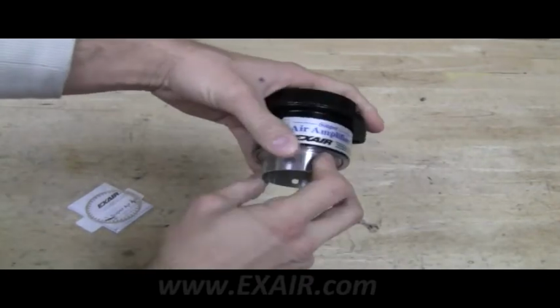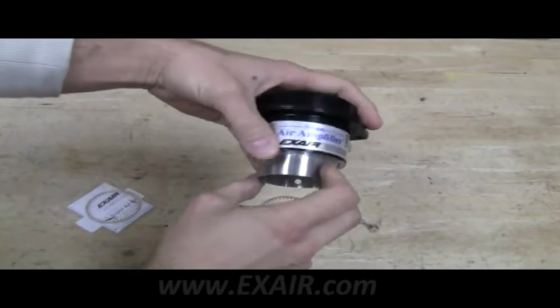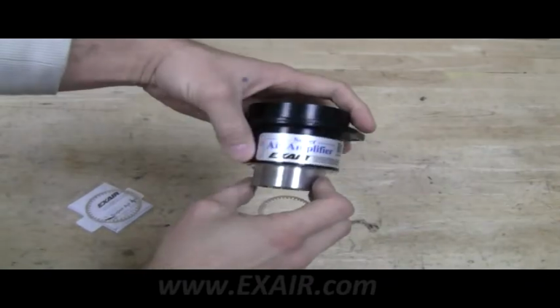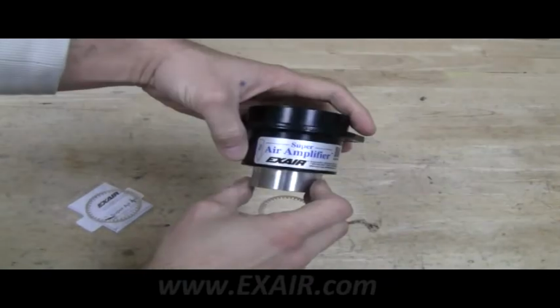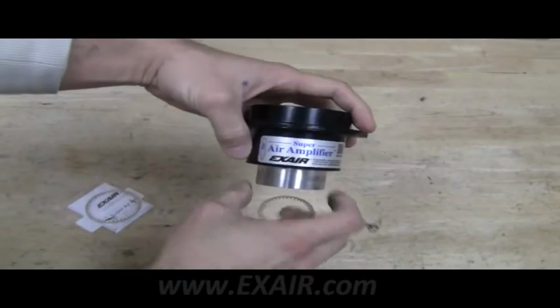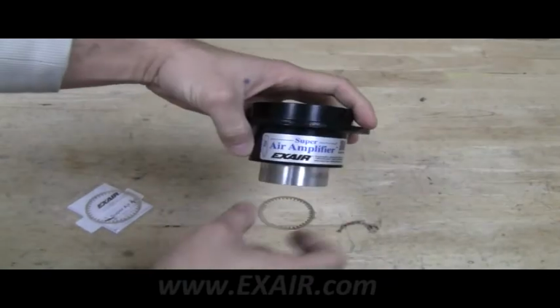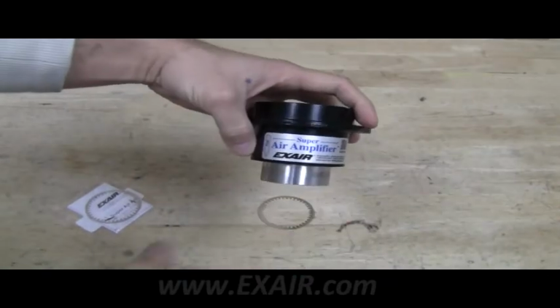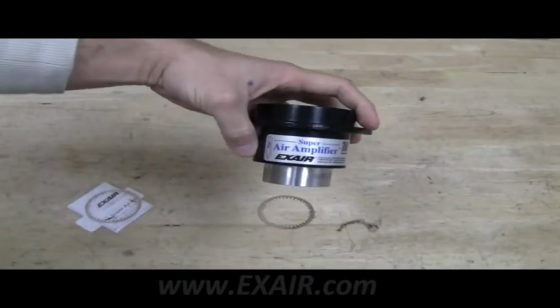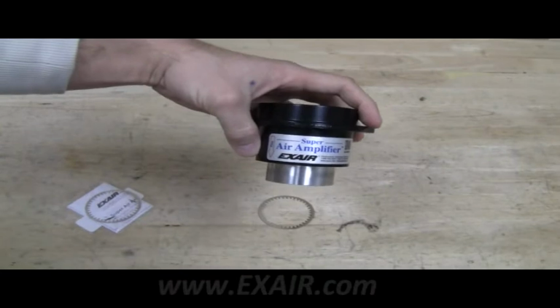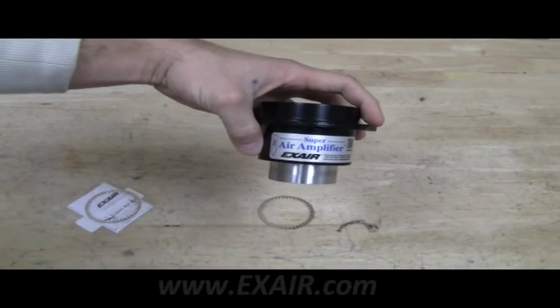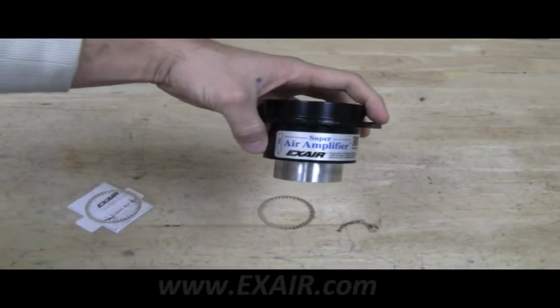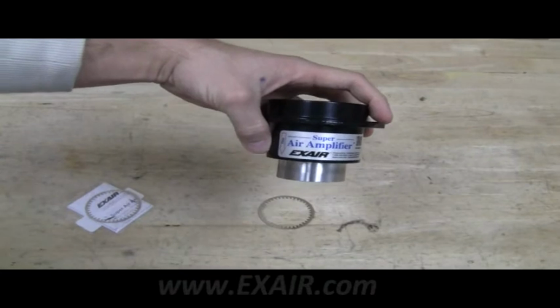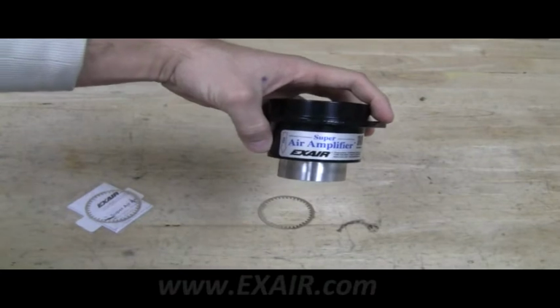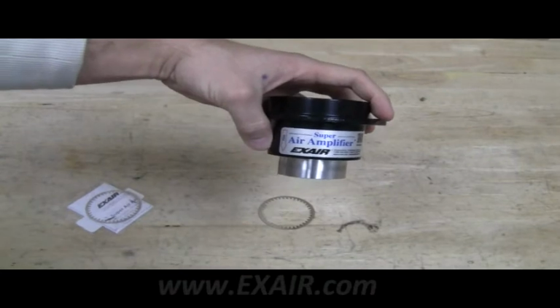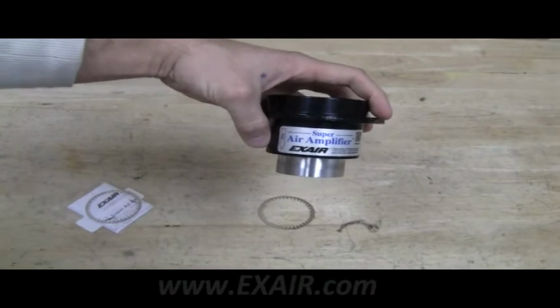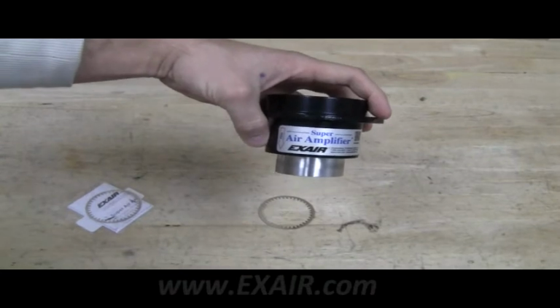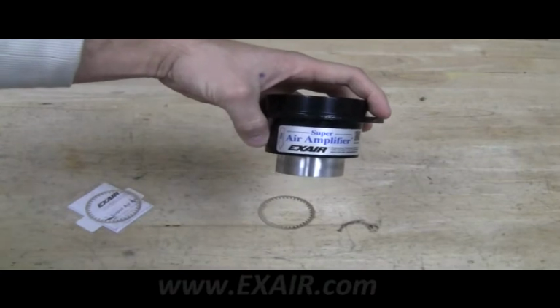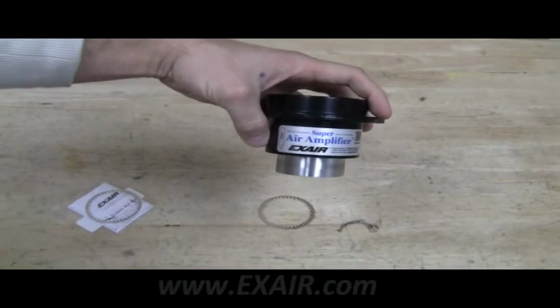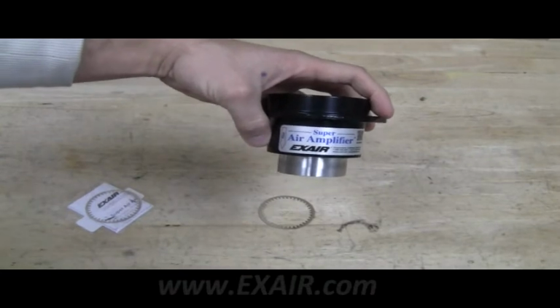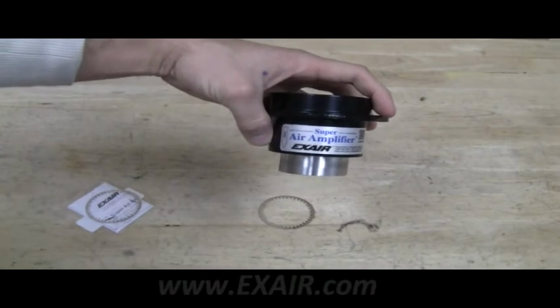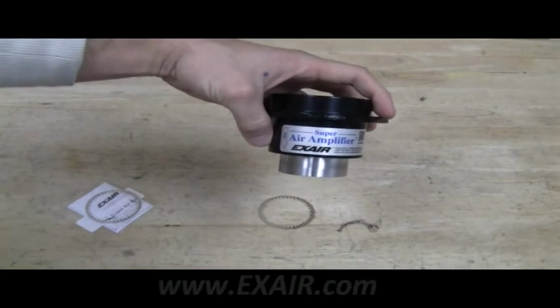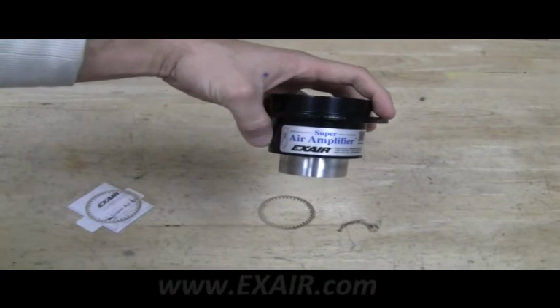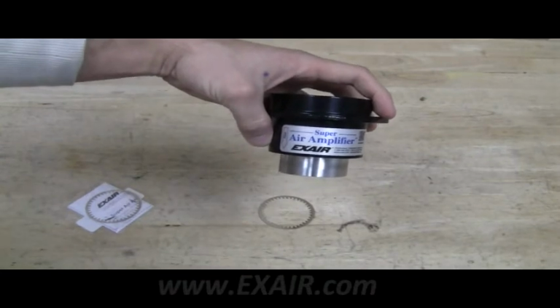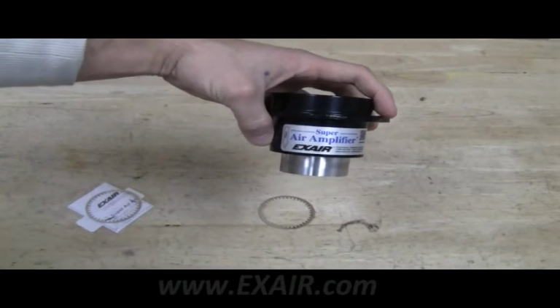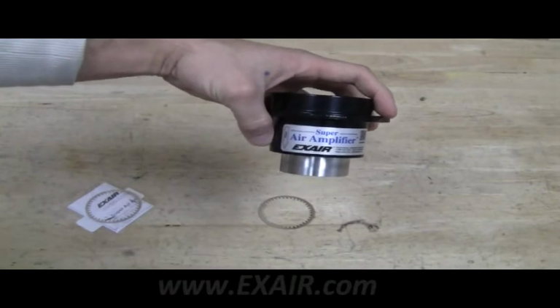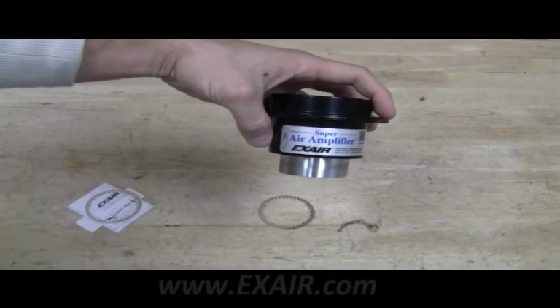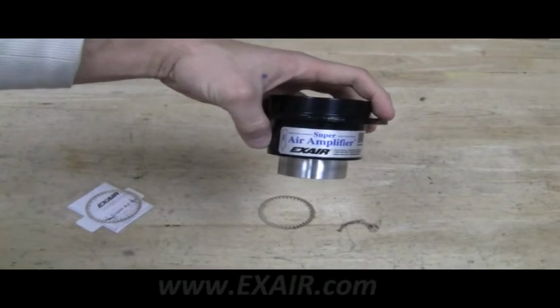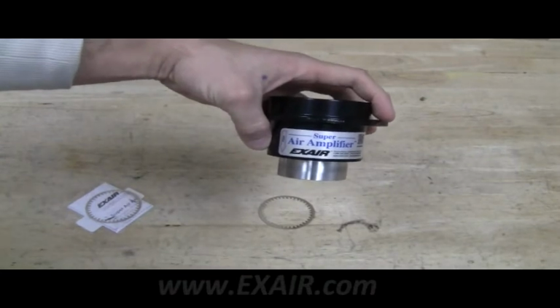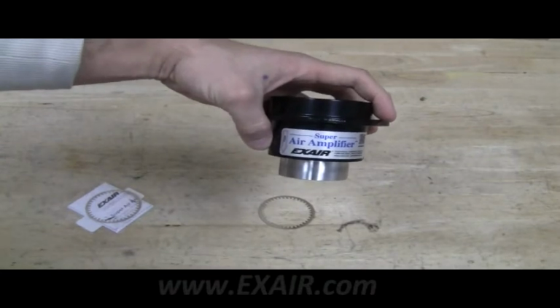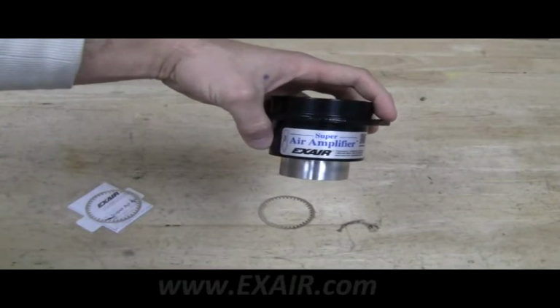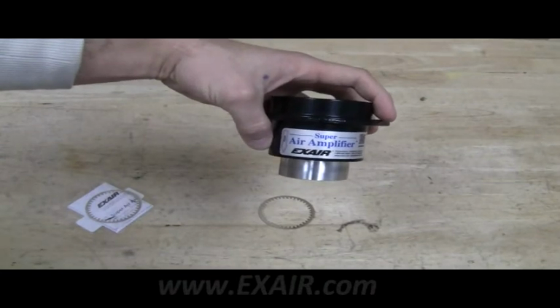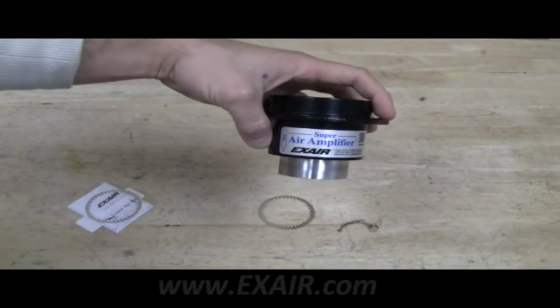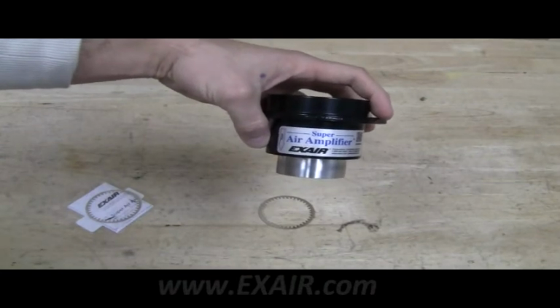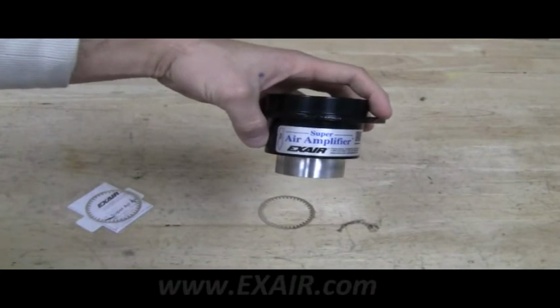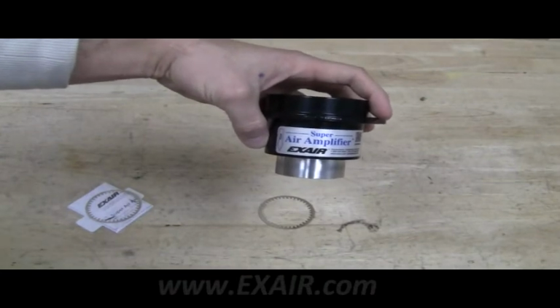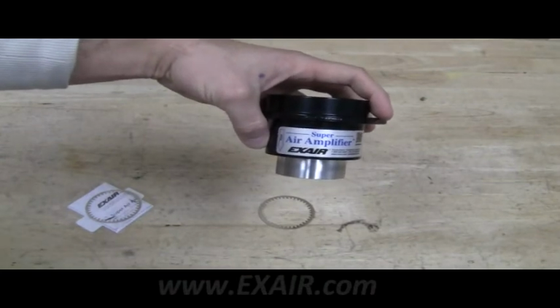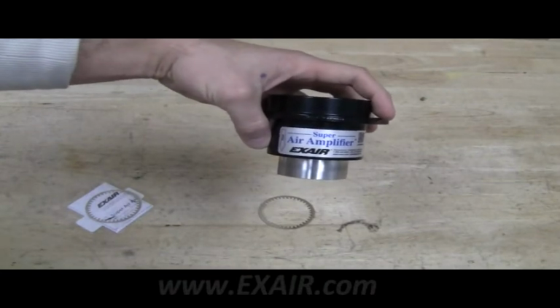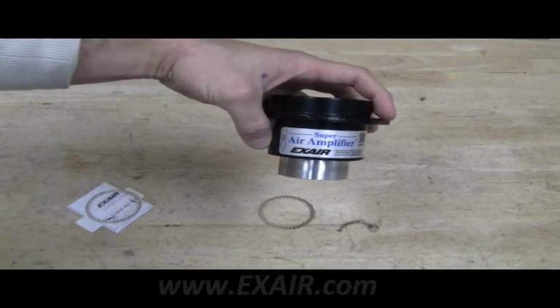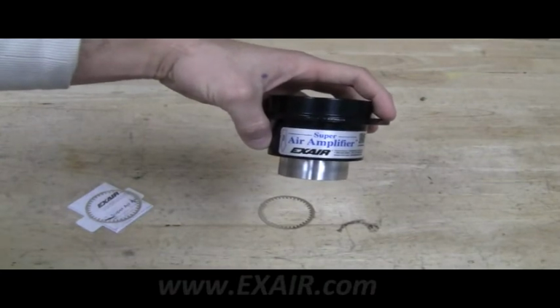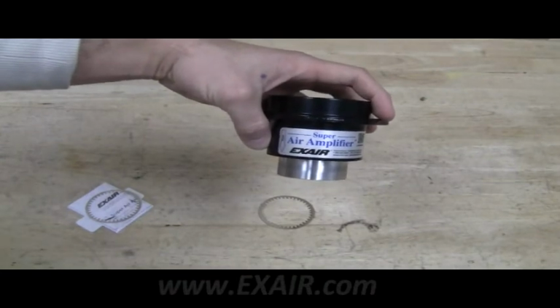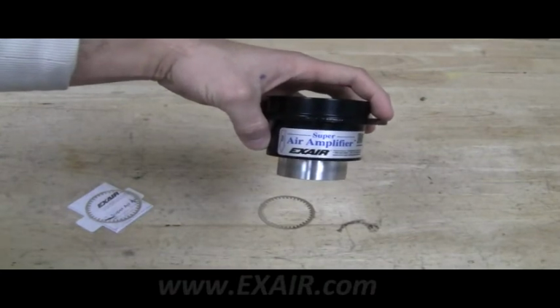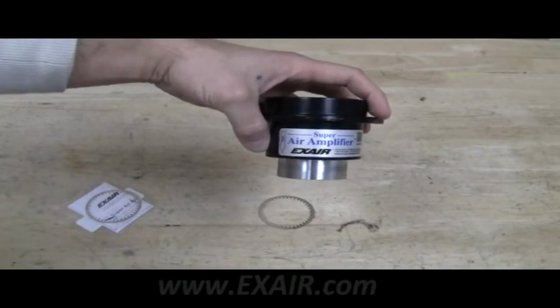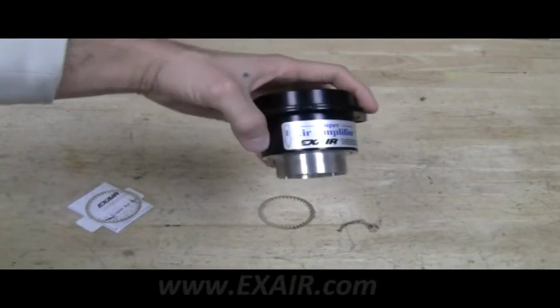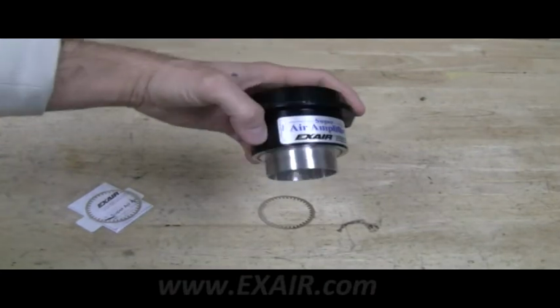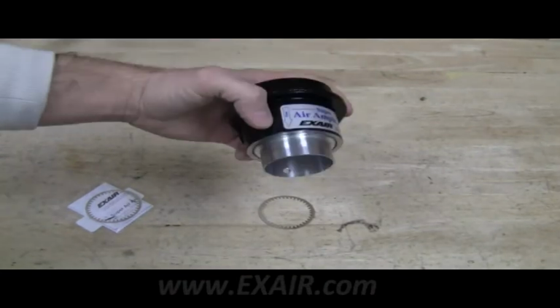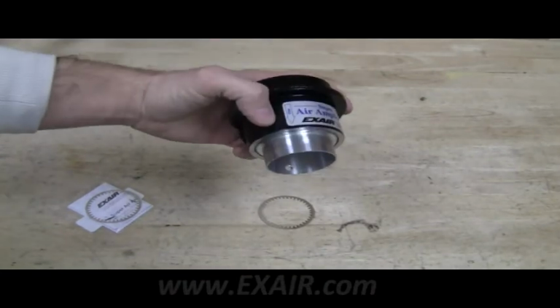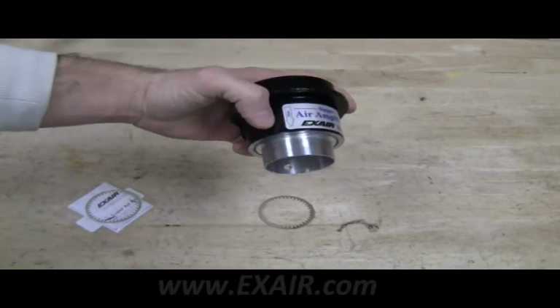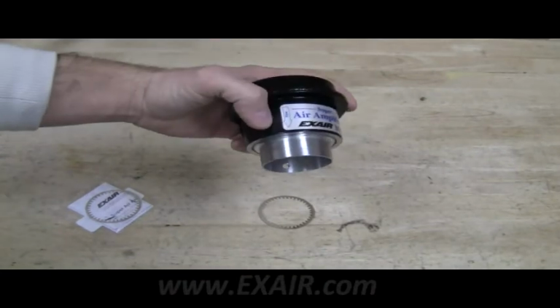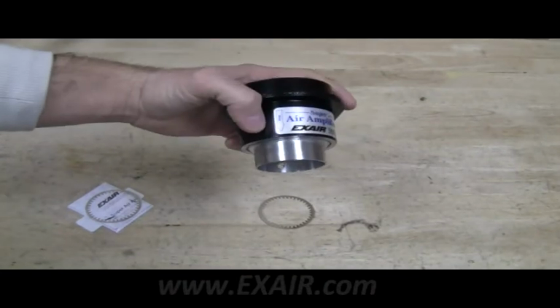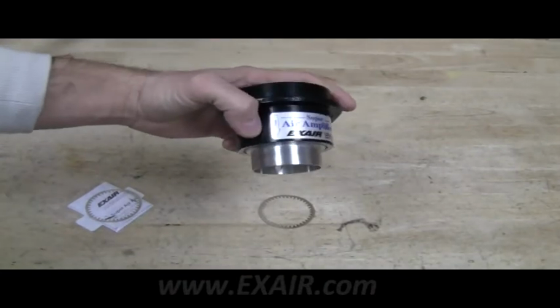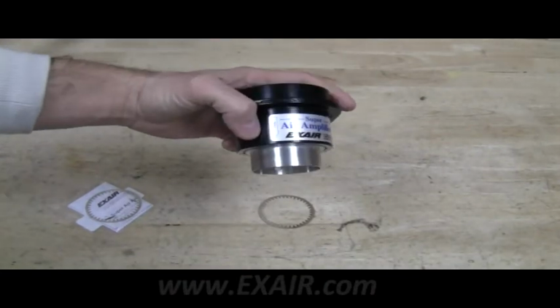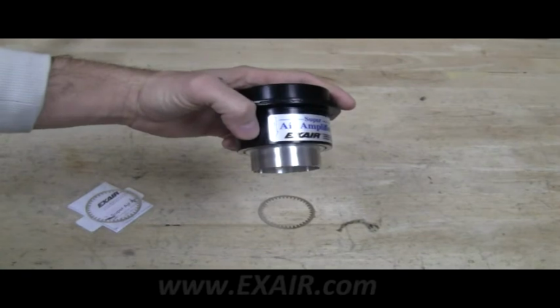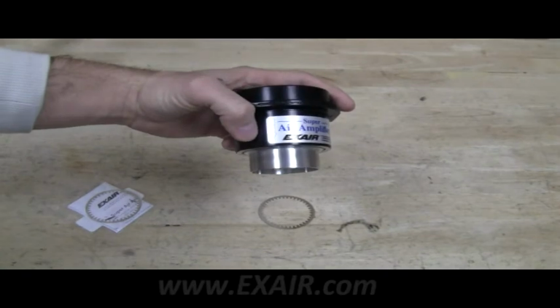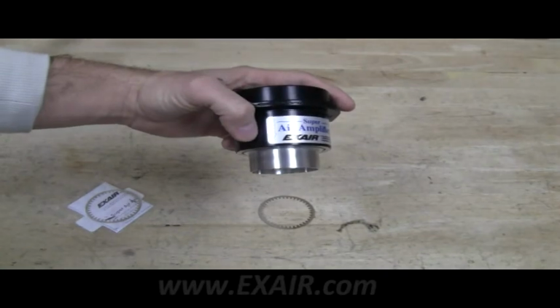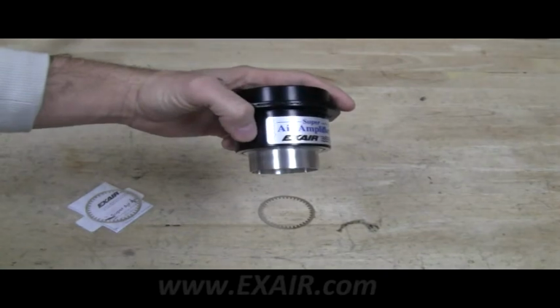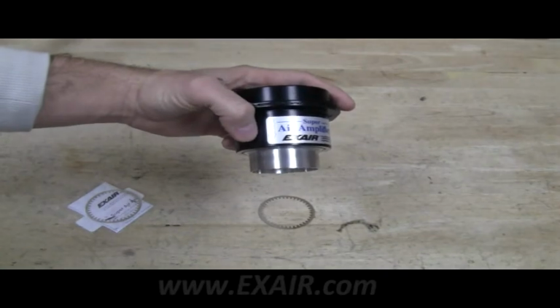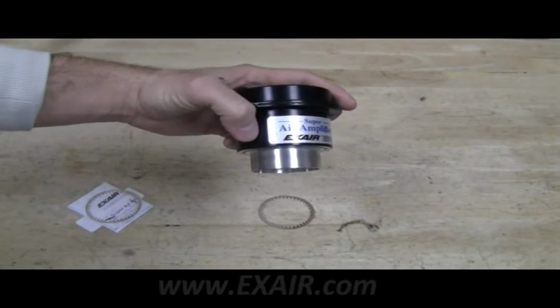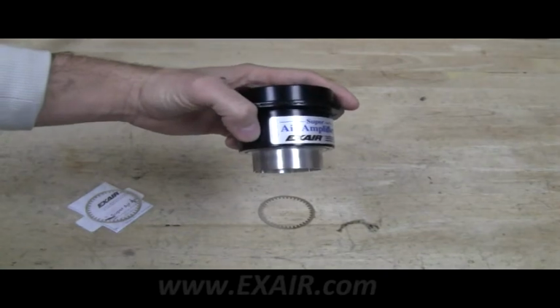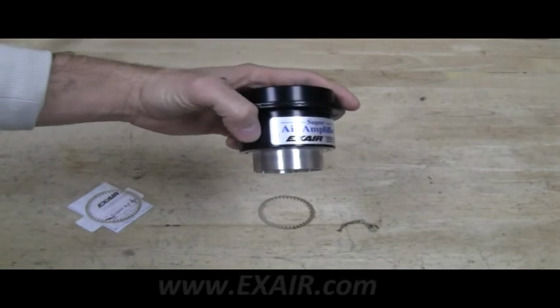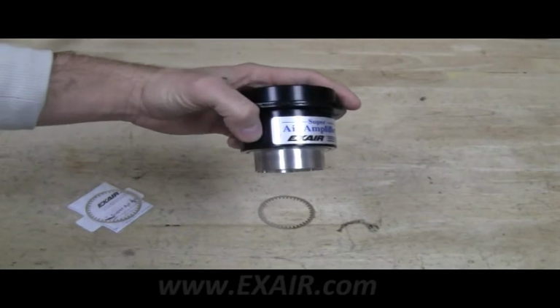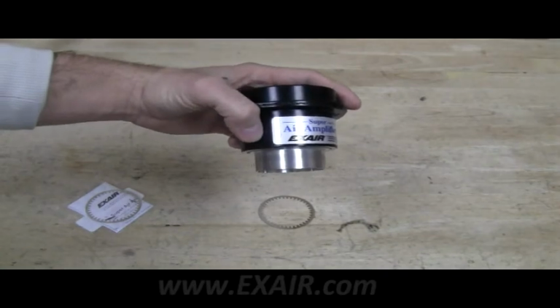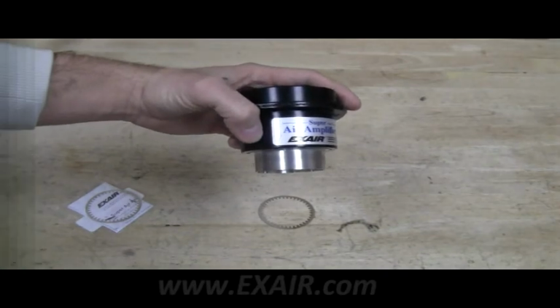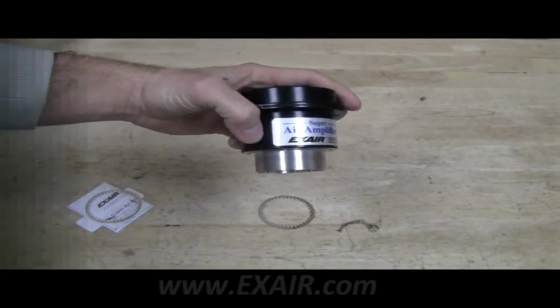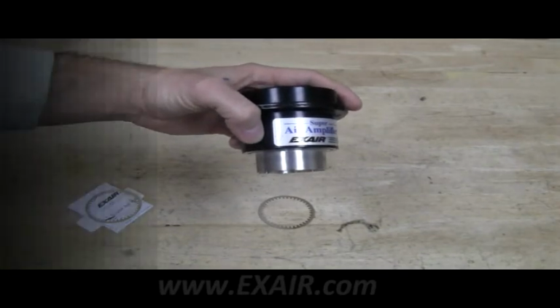After tightening with the spanner wrench, it's ready for use. If you have questions about compressed air consumption, contact an Xair application engineer.